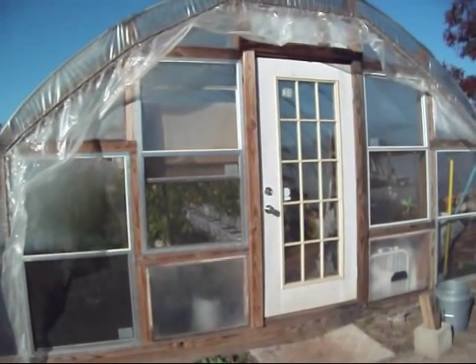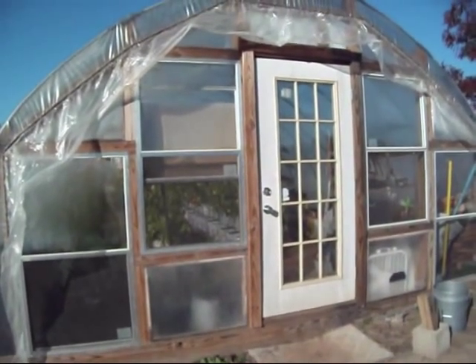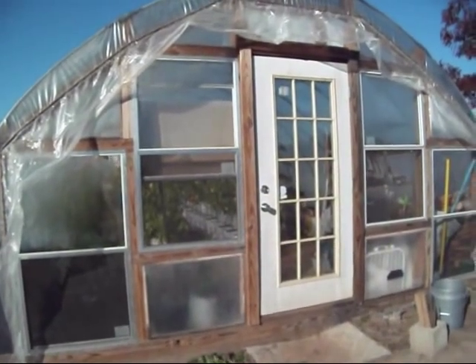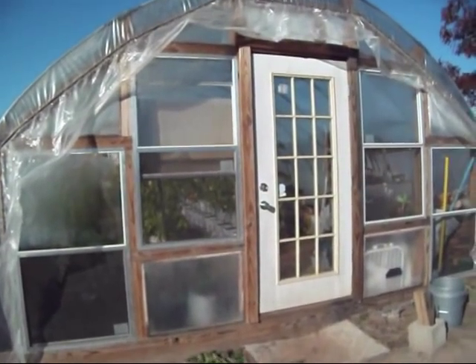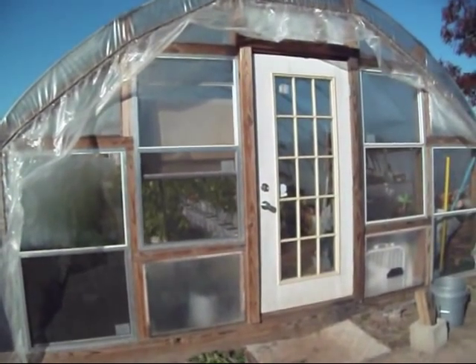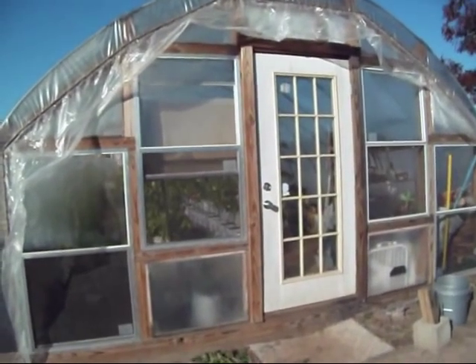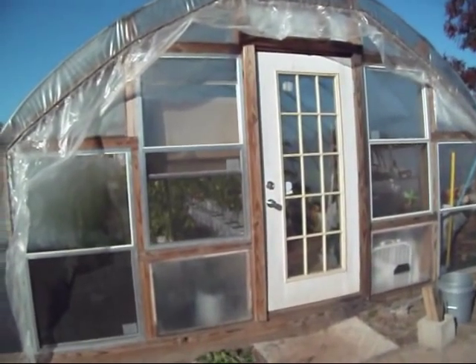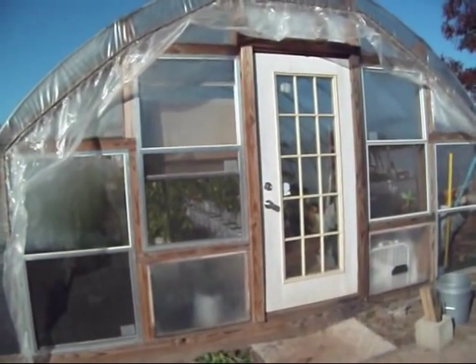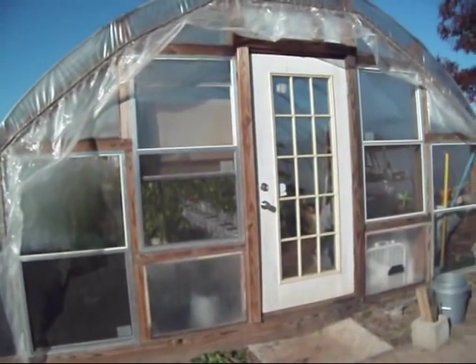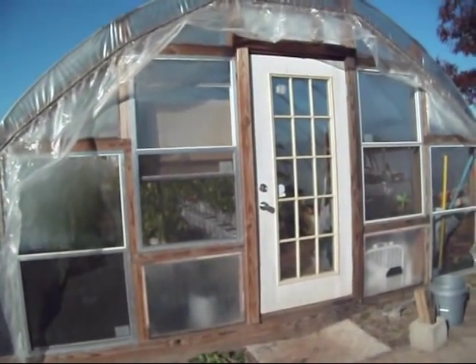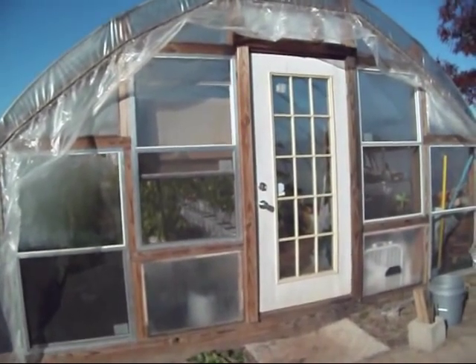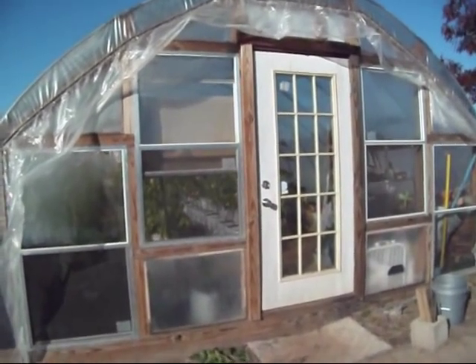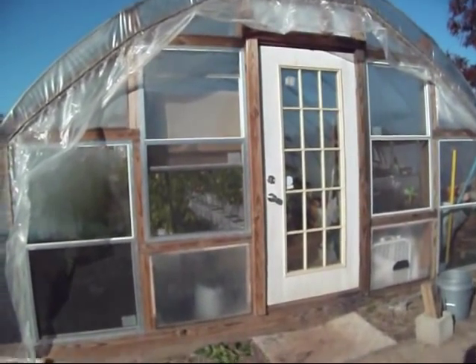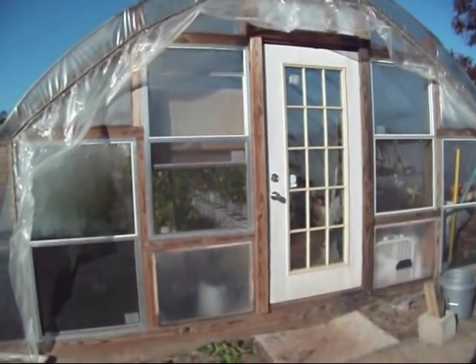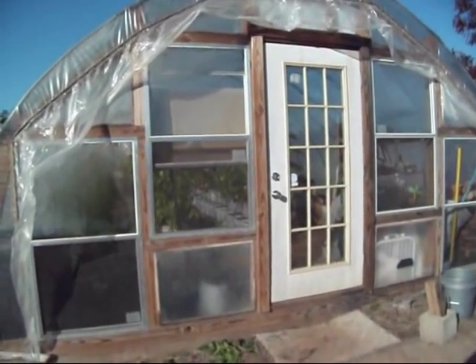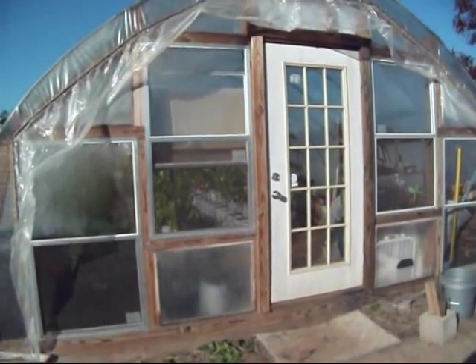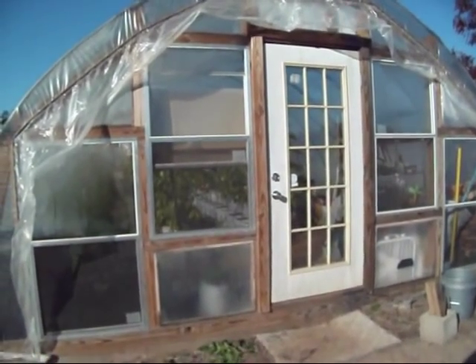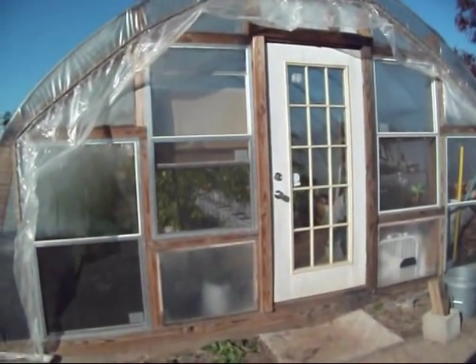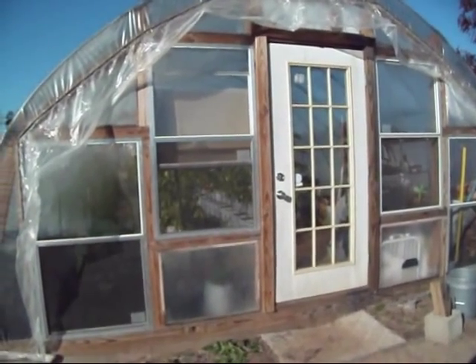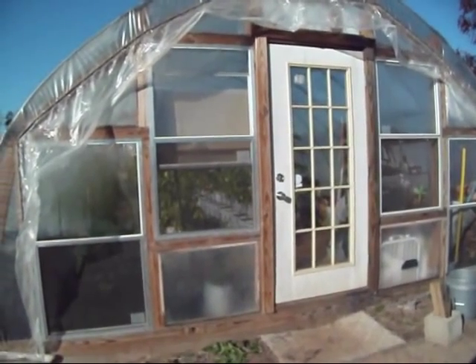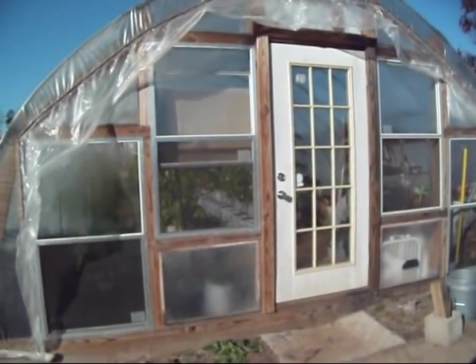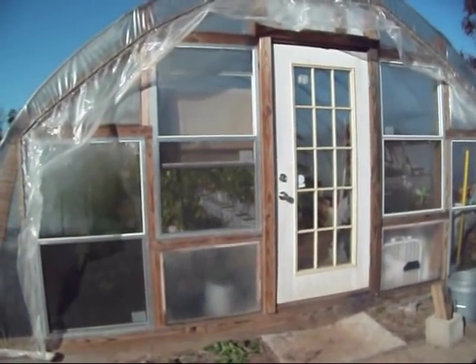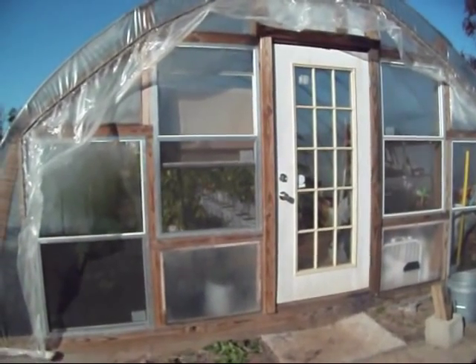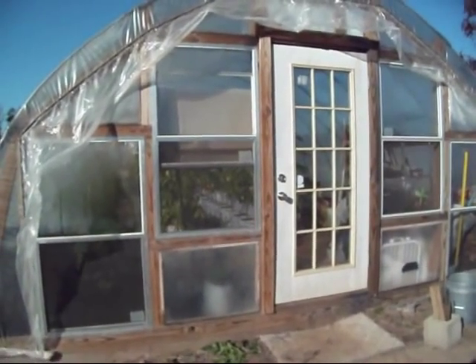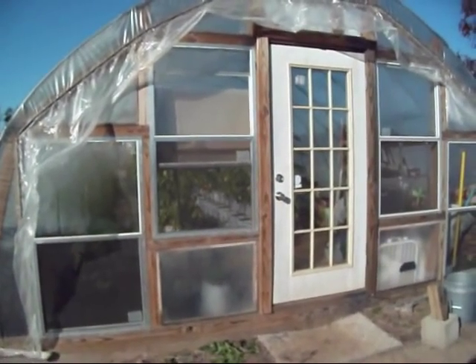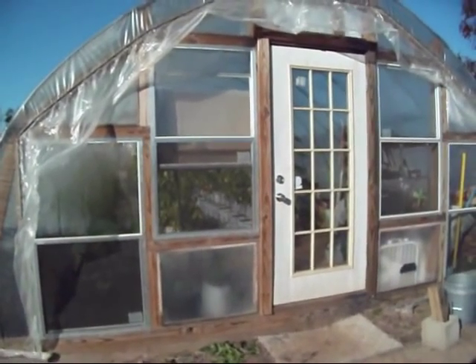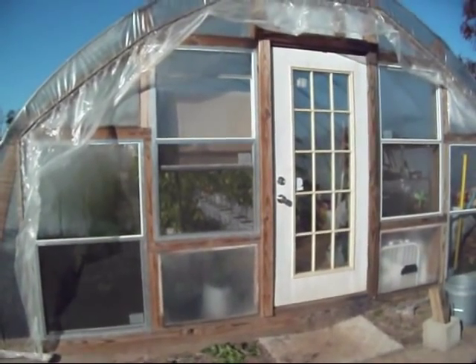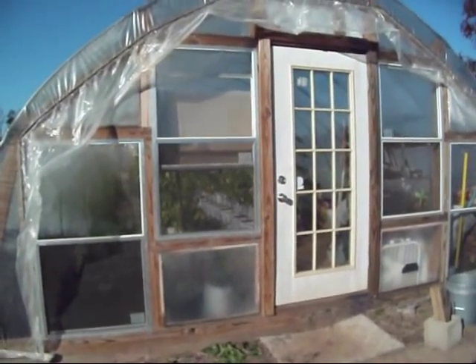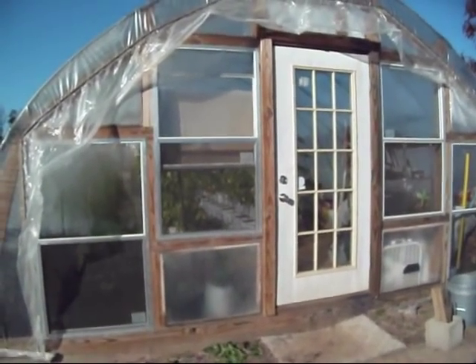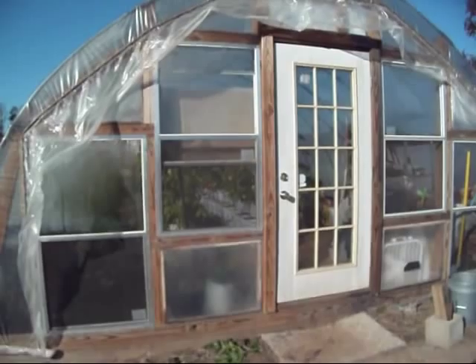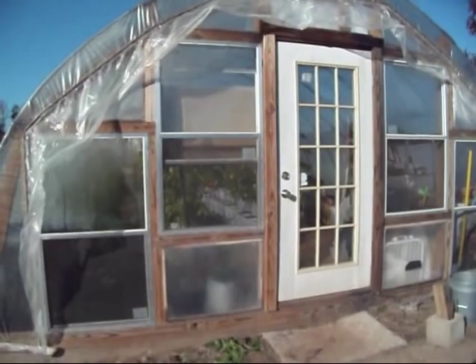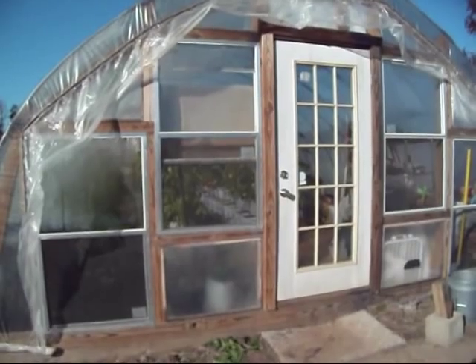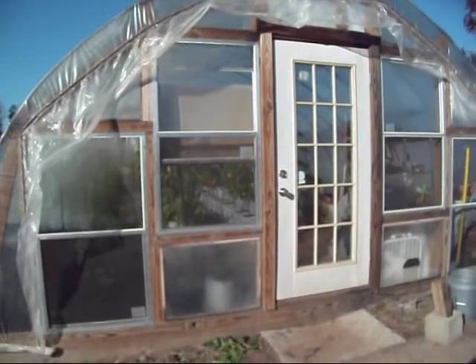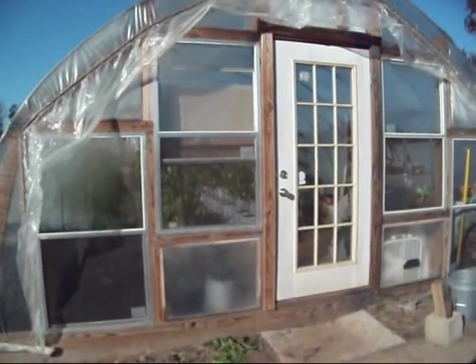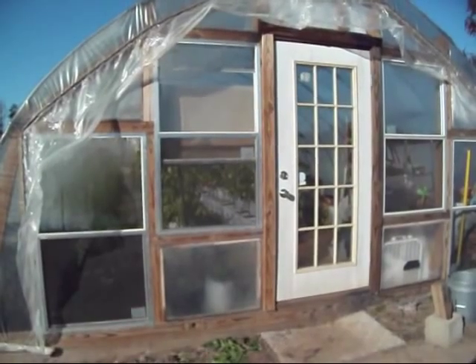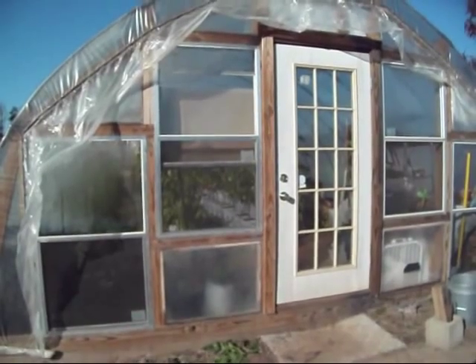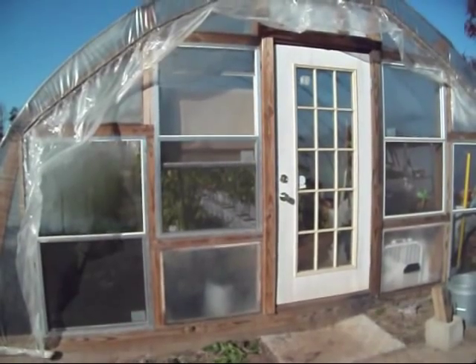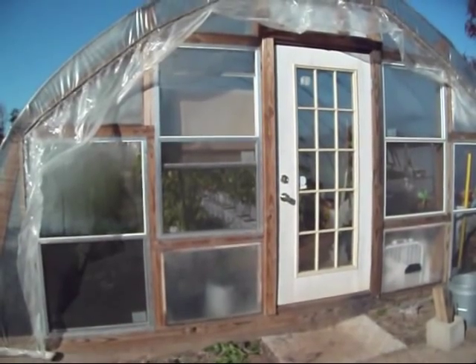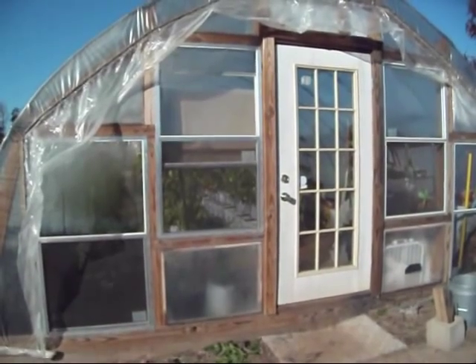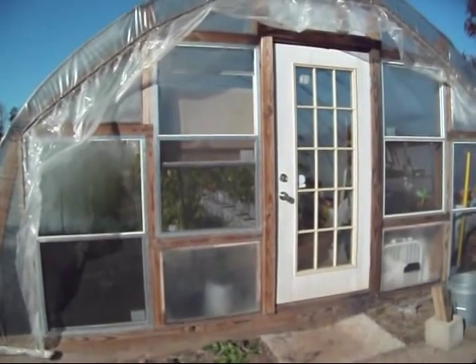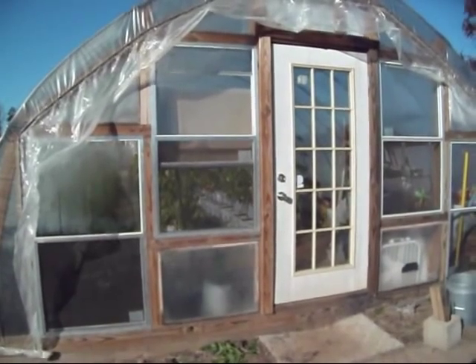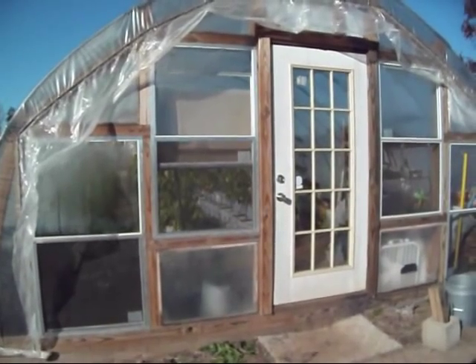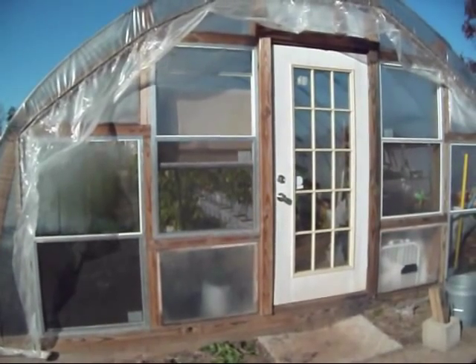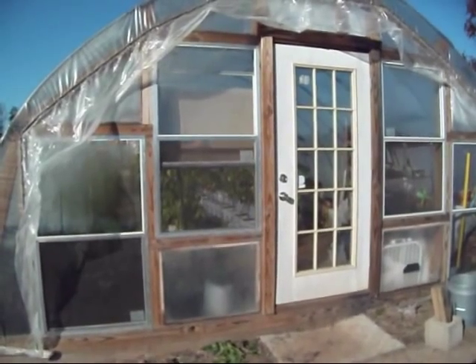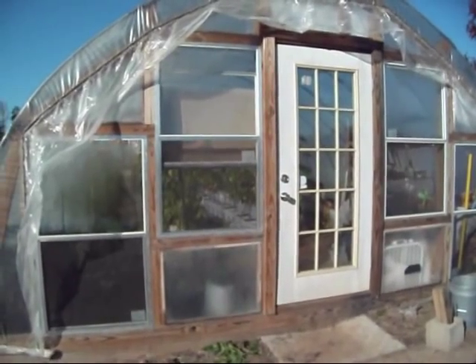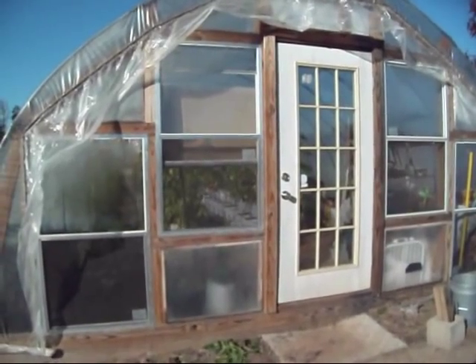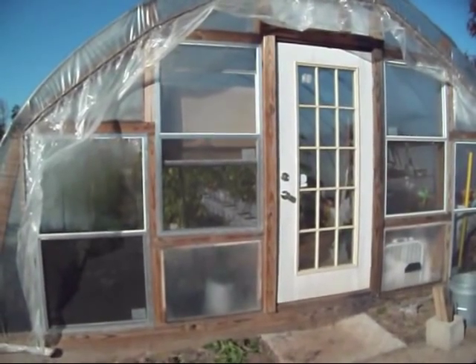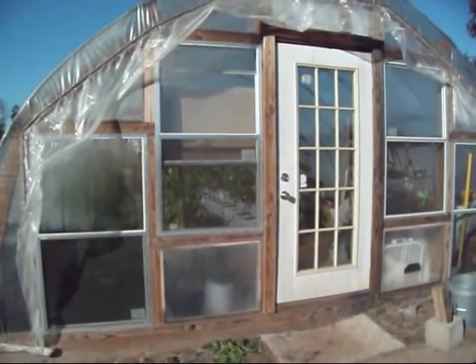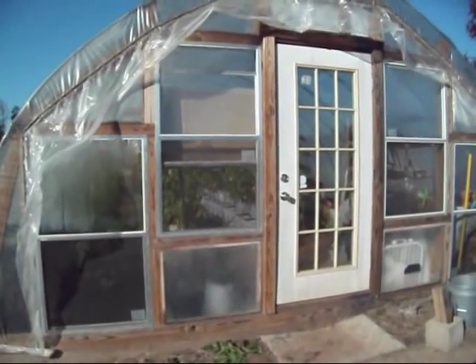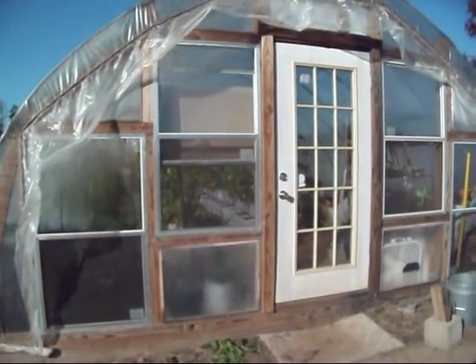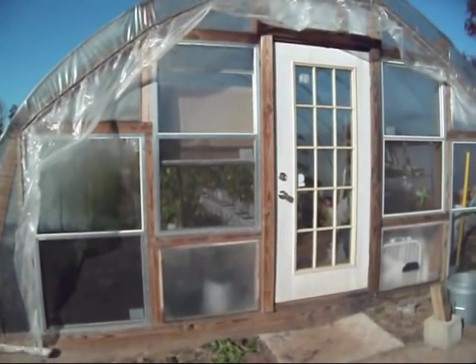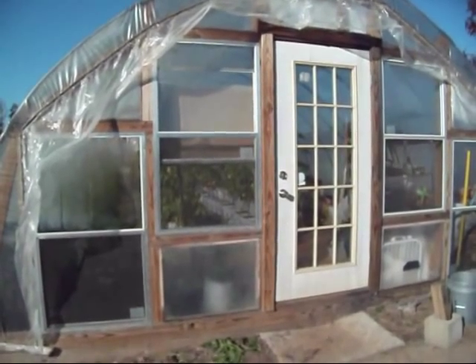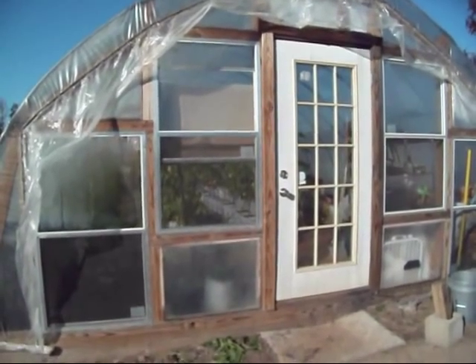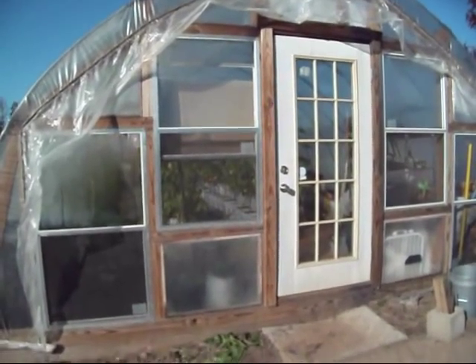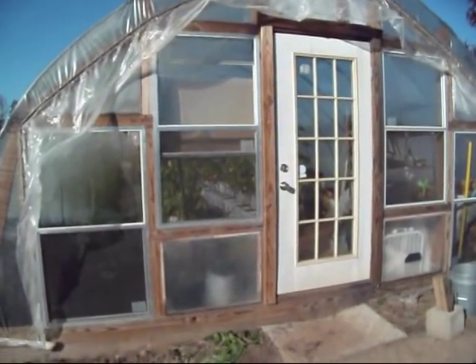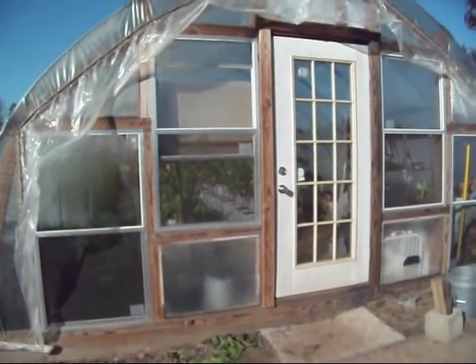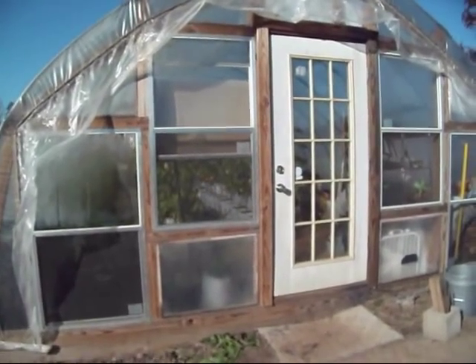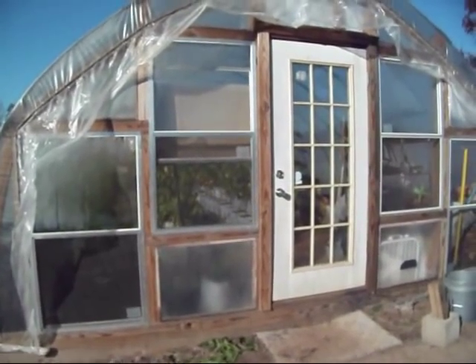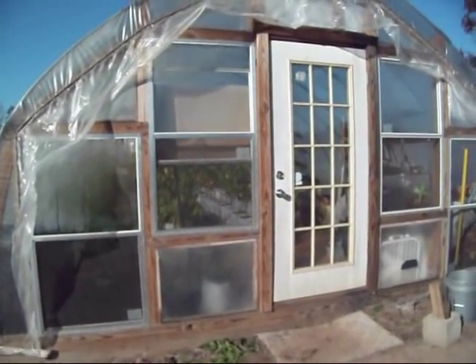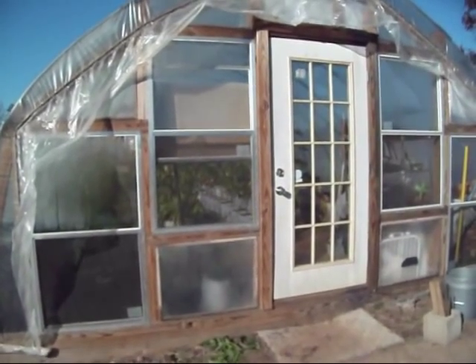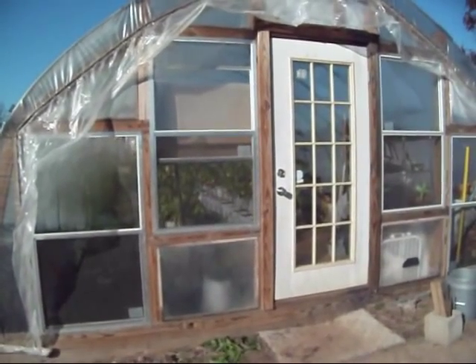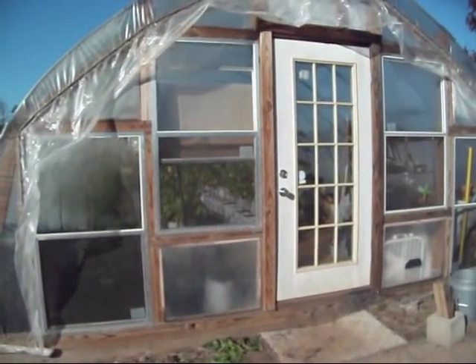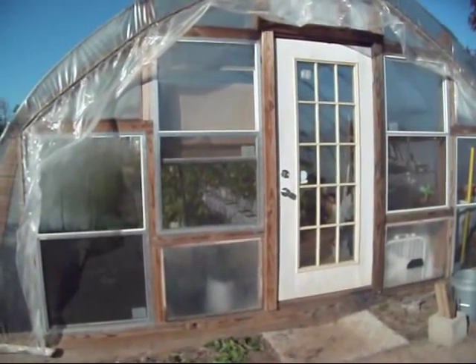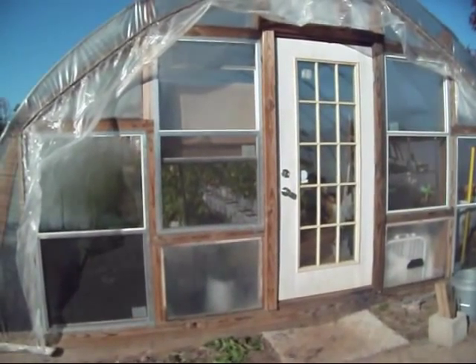I didn't know what I was doing when I was first building this greenhouse. I had no idea what aluminum channel and wiggle wire was. So I'm still learning.